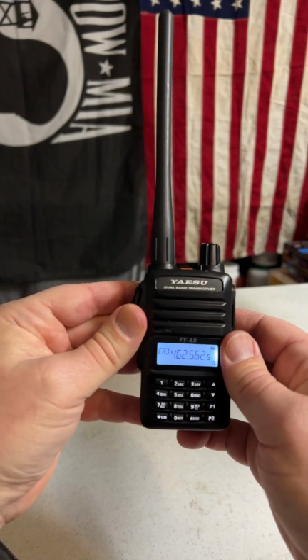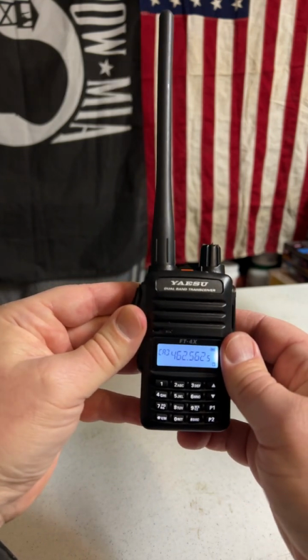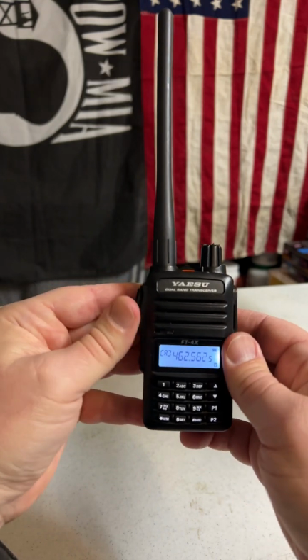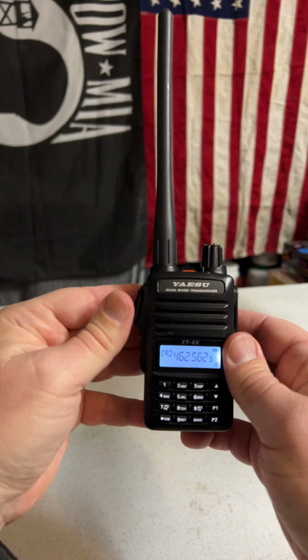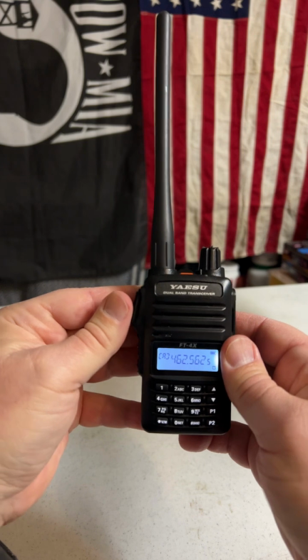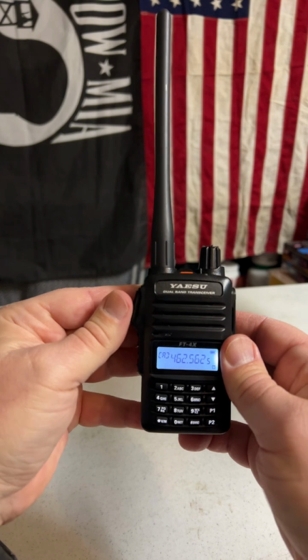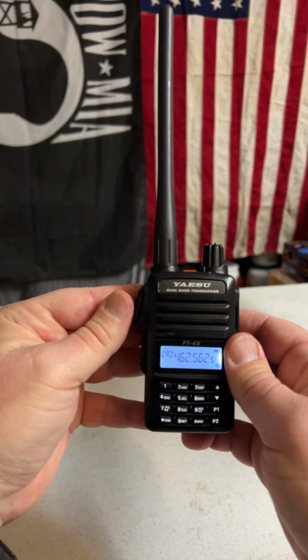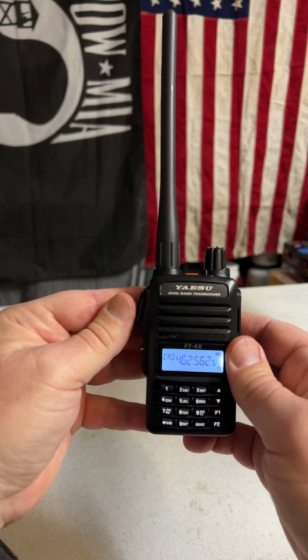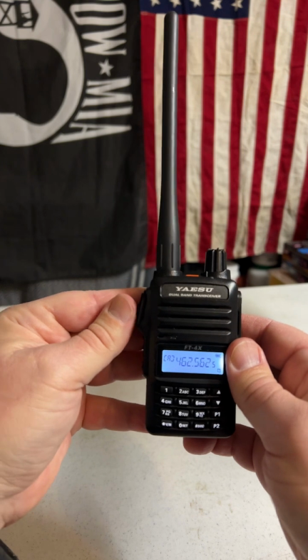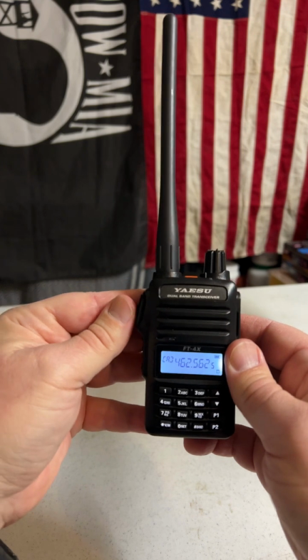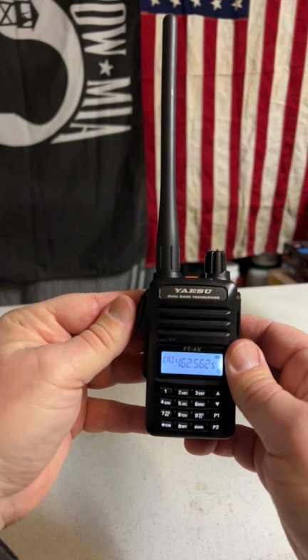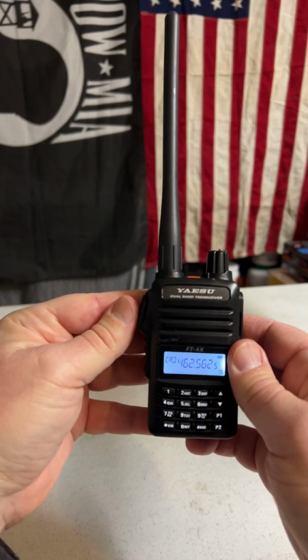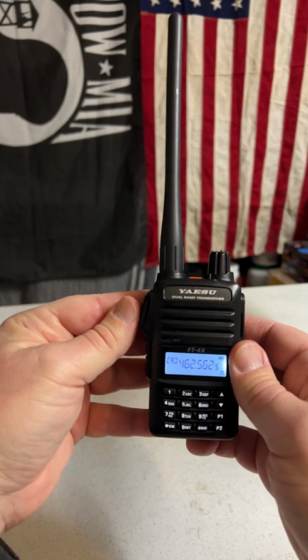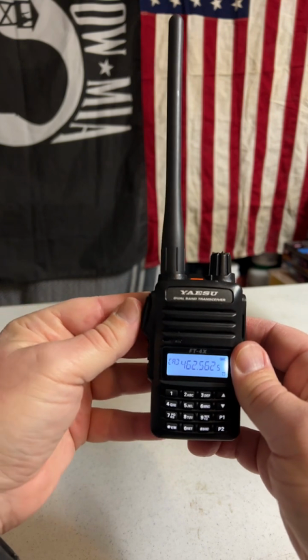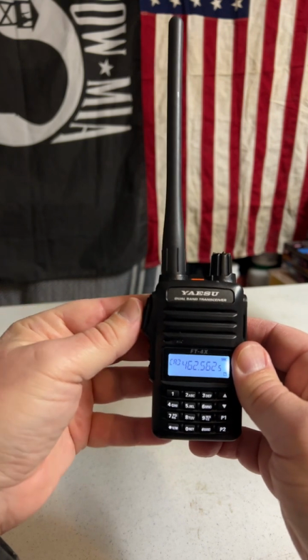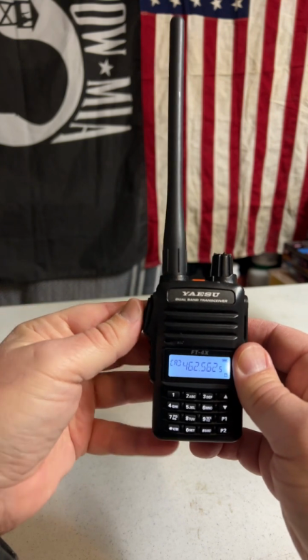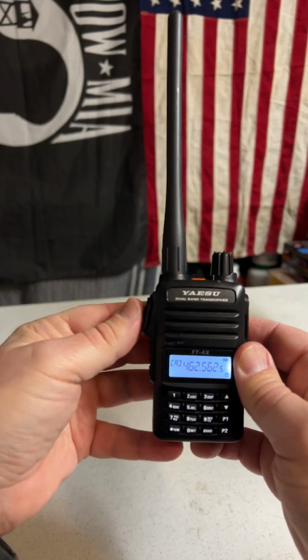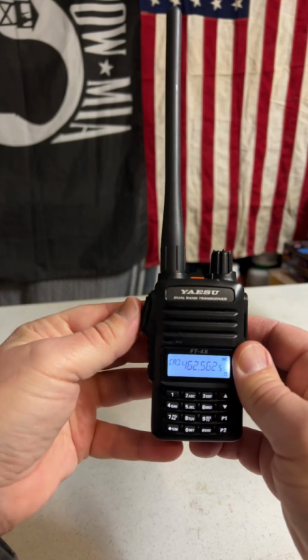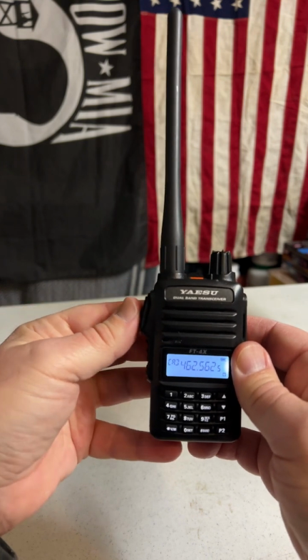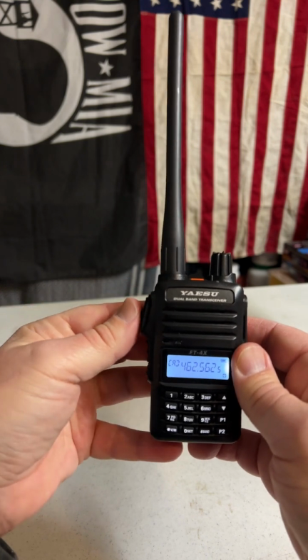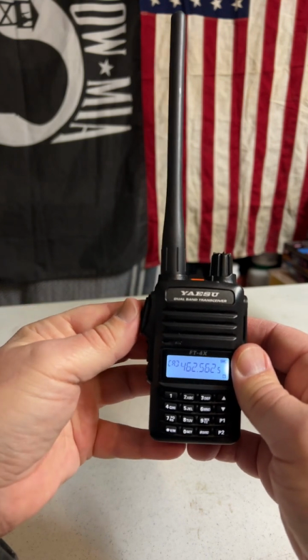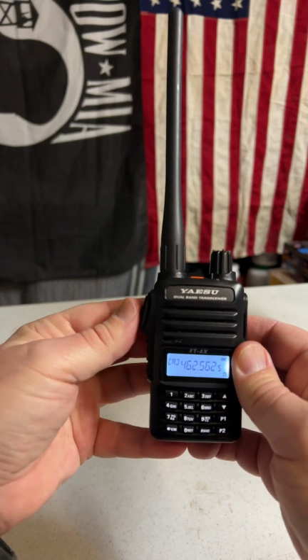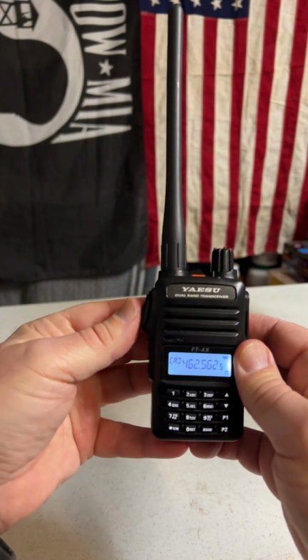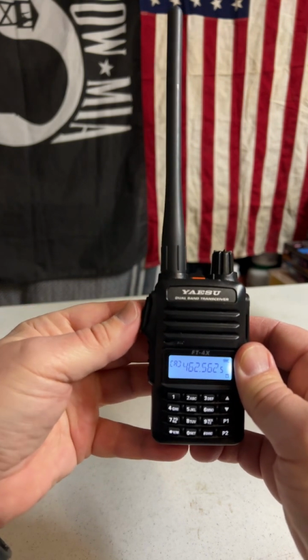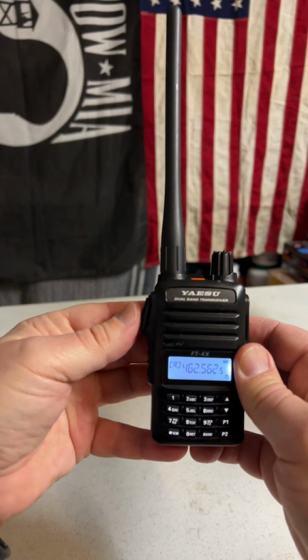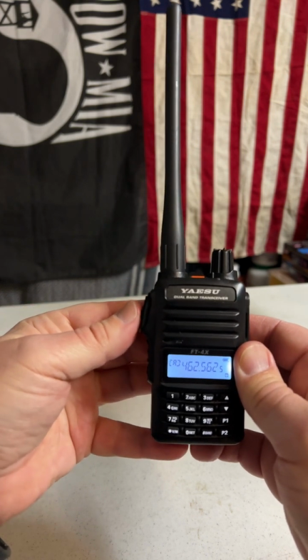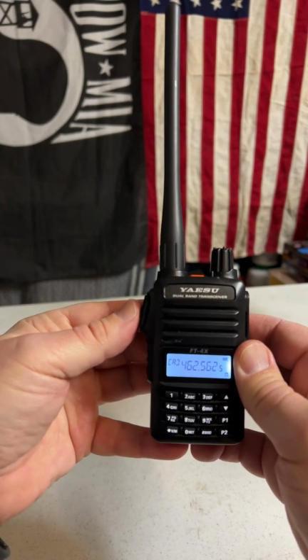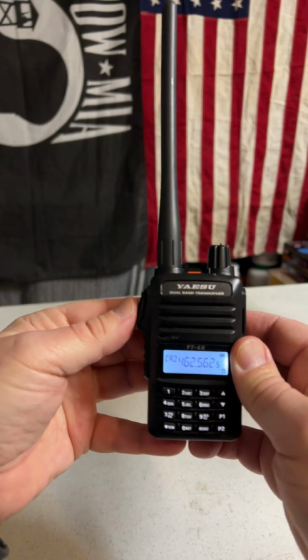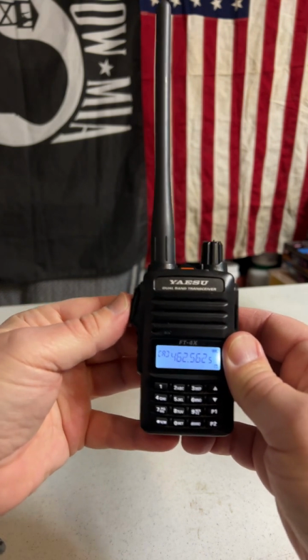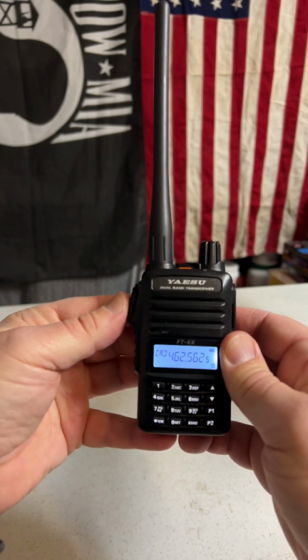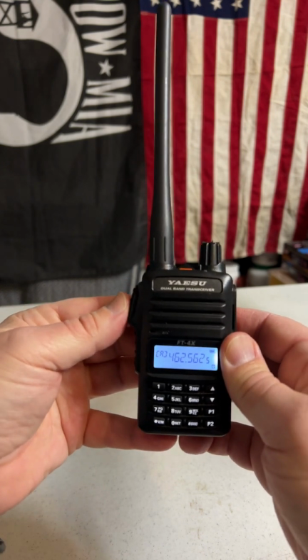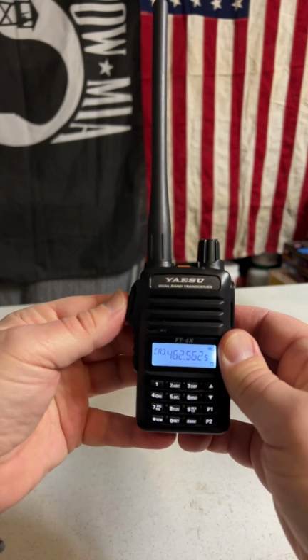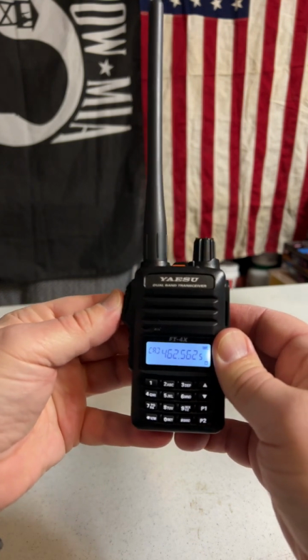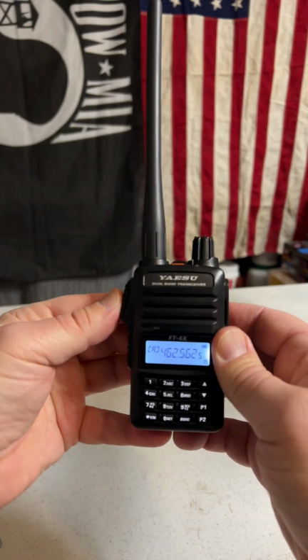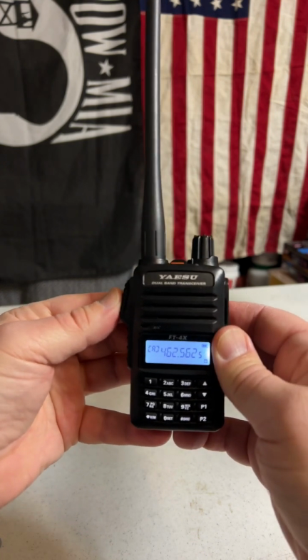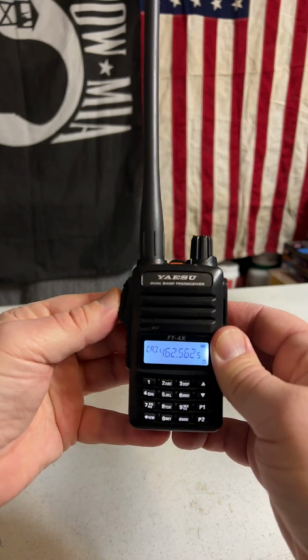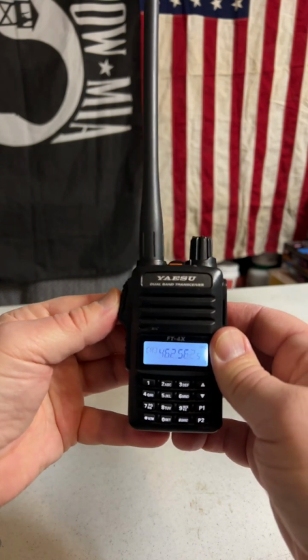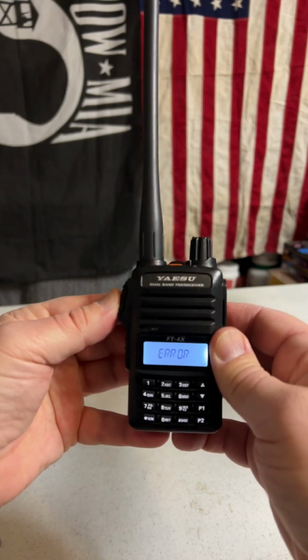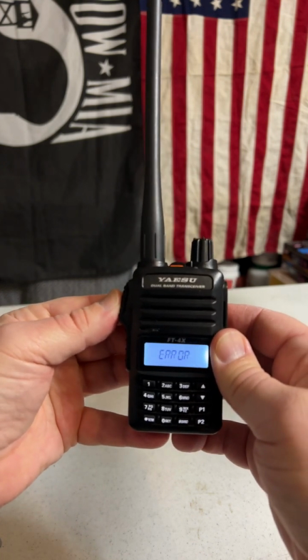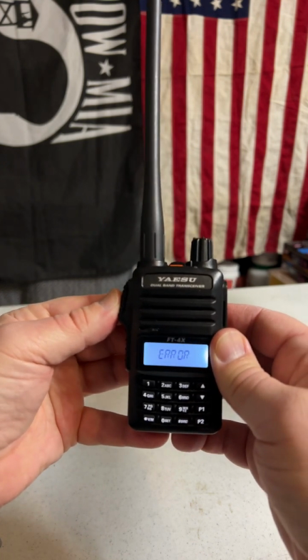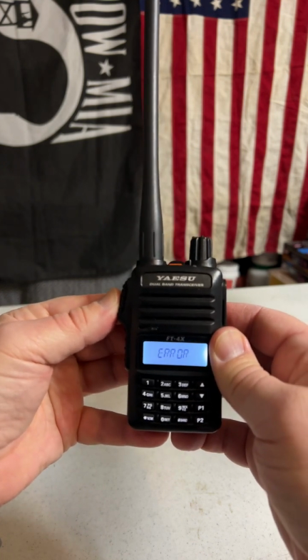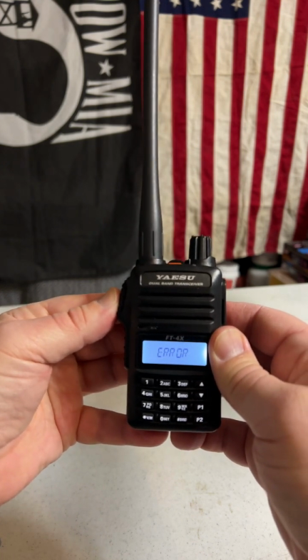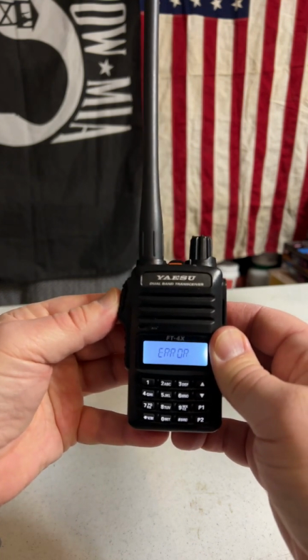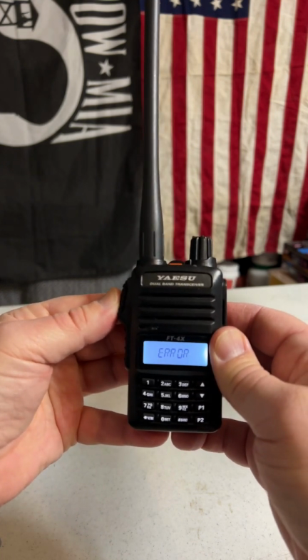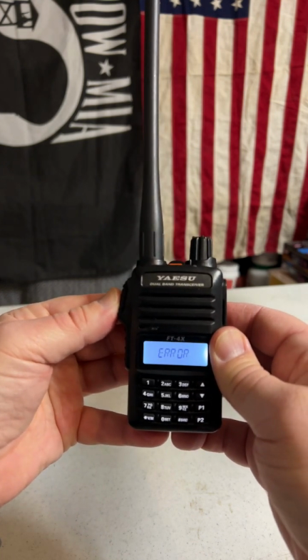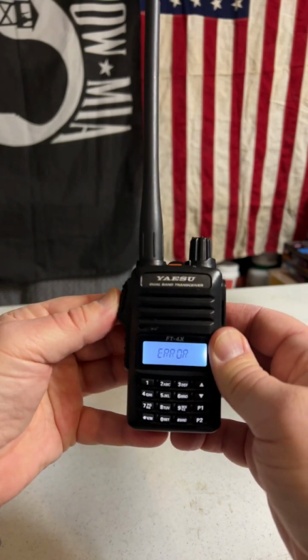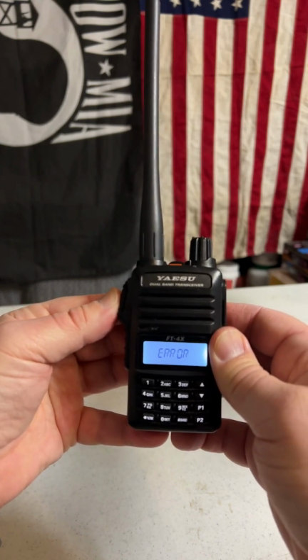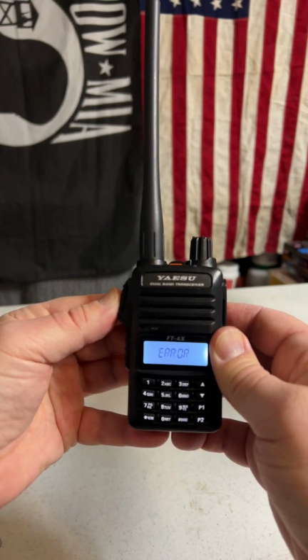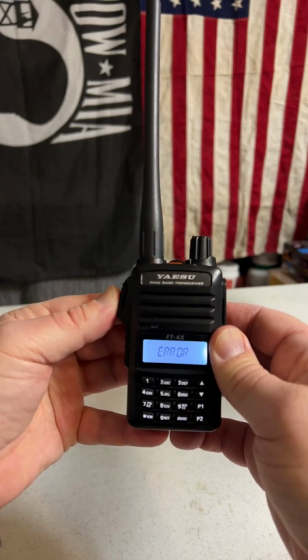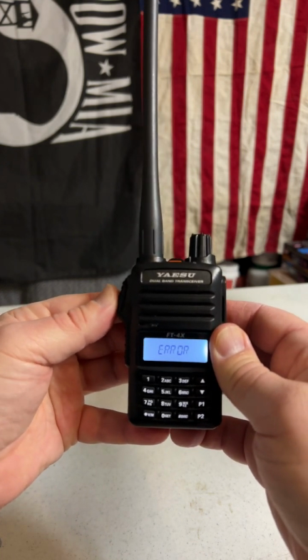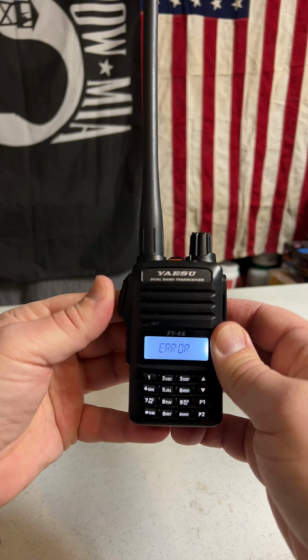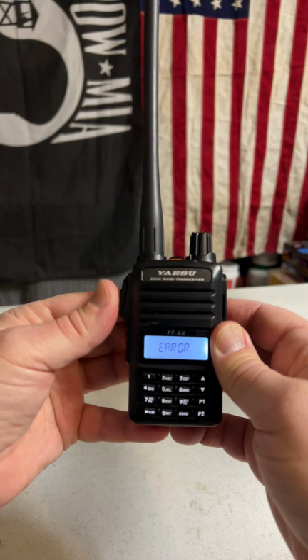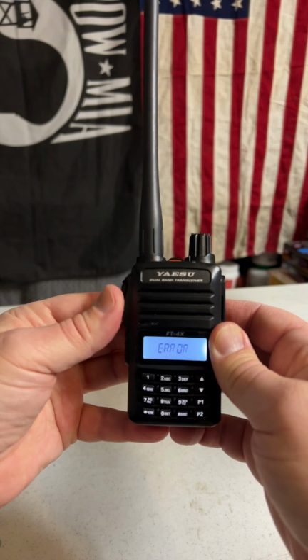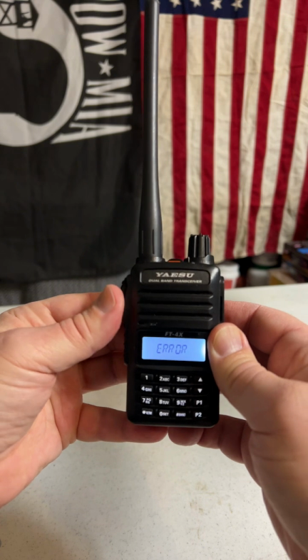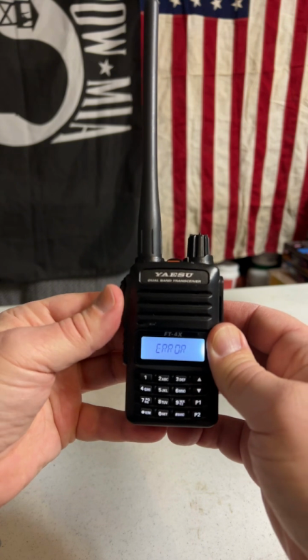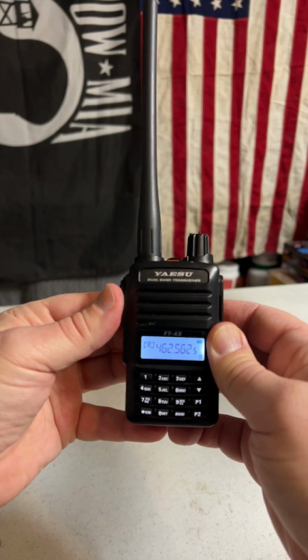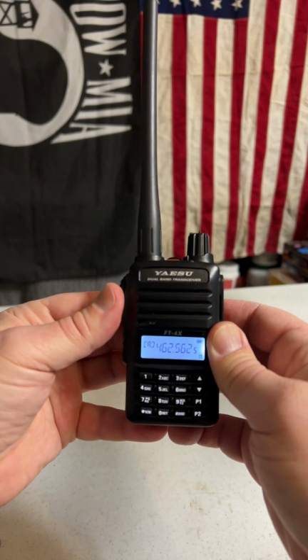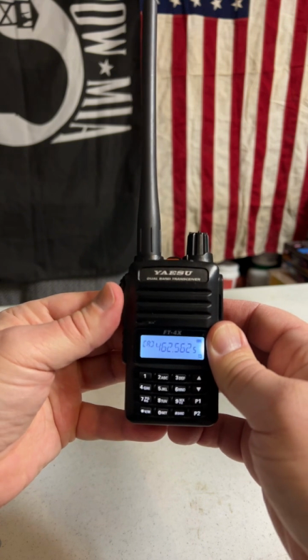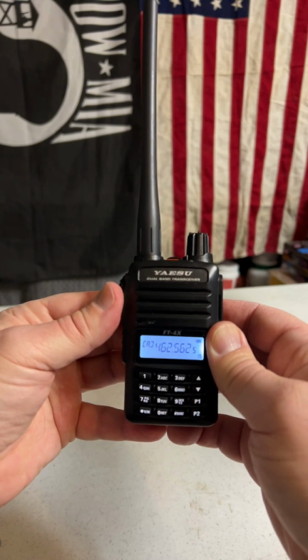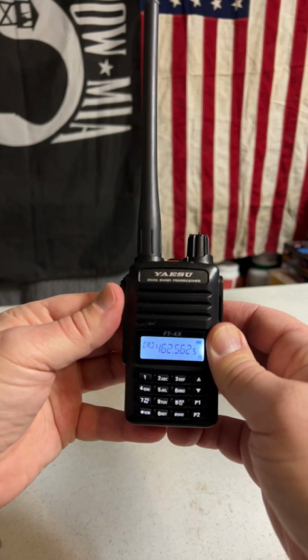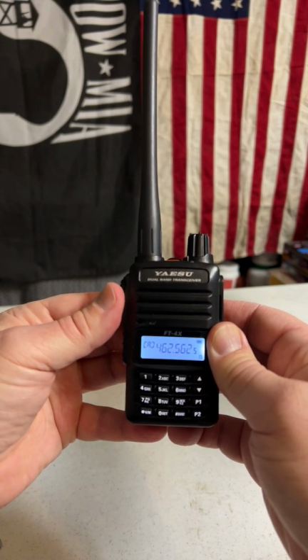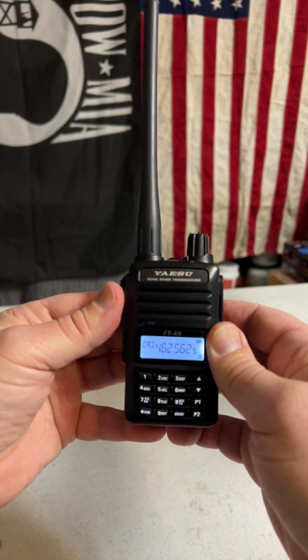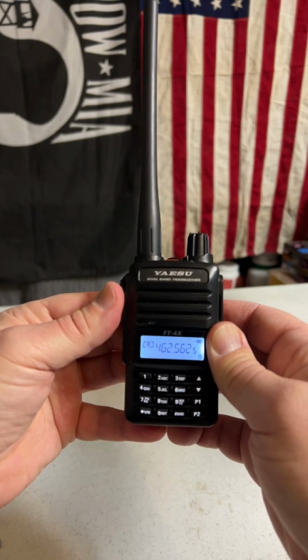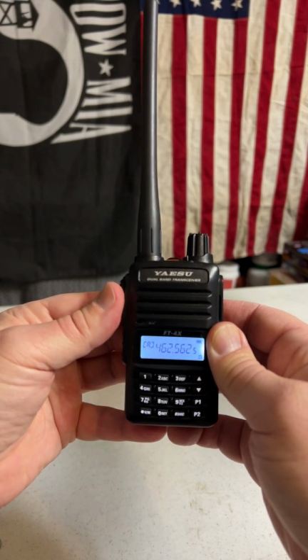Now if I was to try and access this GMRS frequency, we get the error code. Thanks for watching.